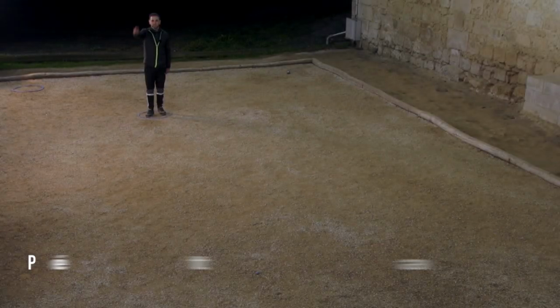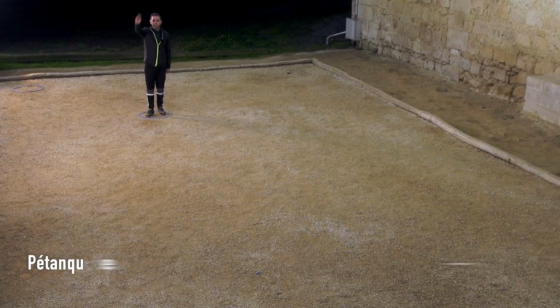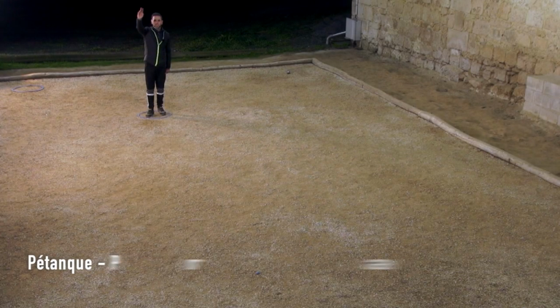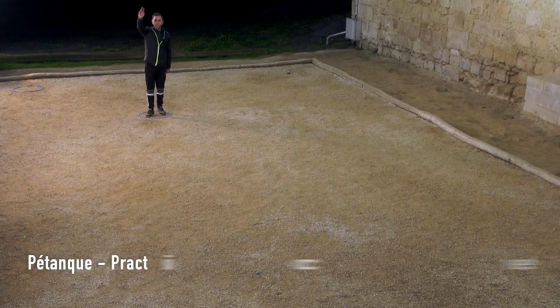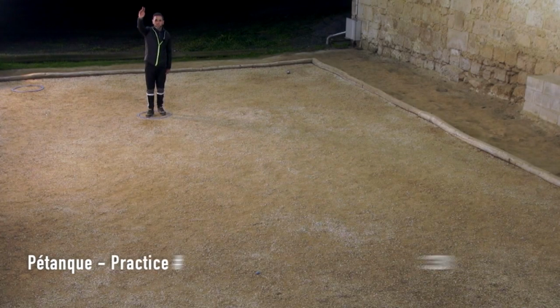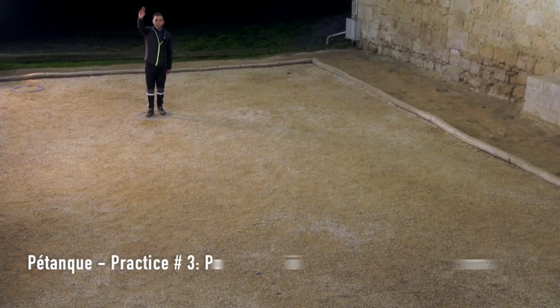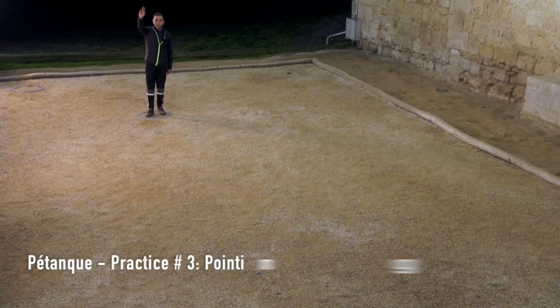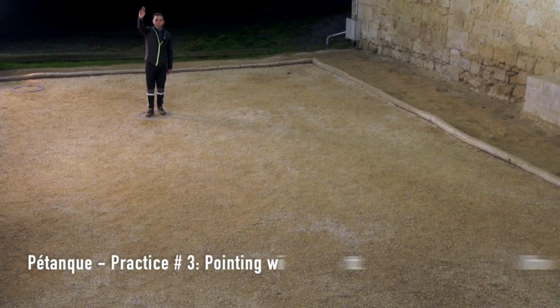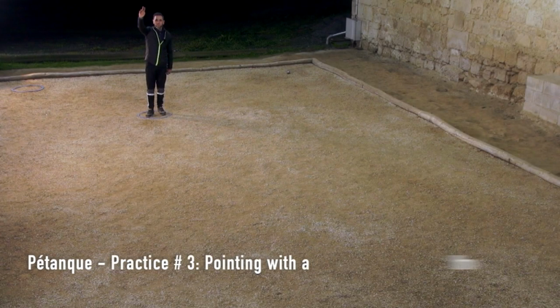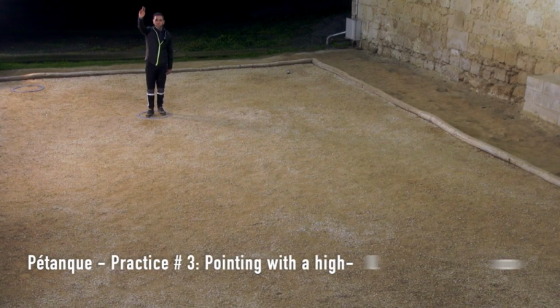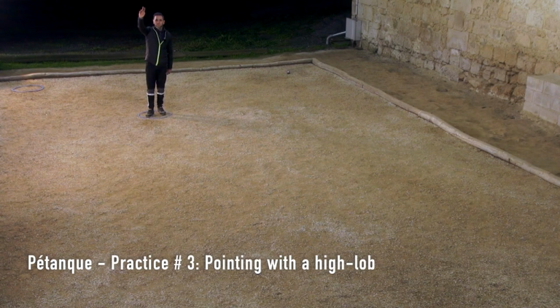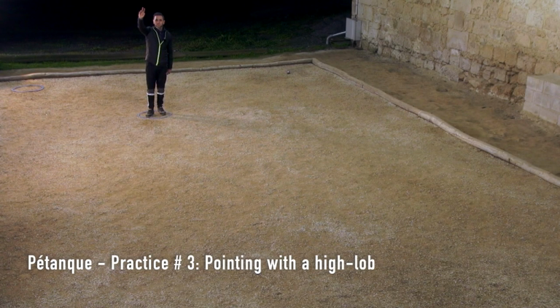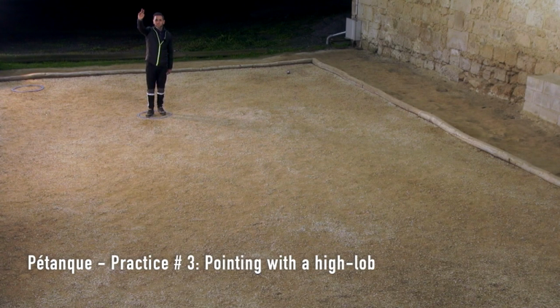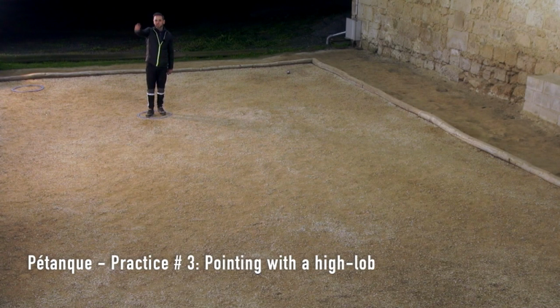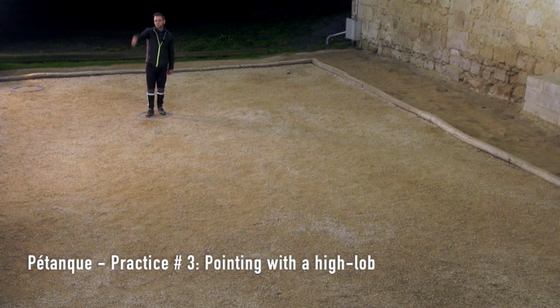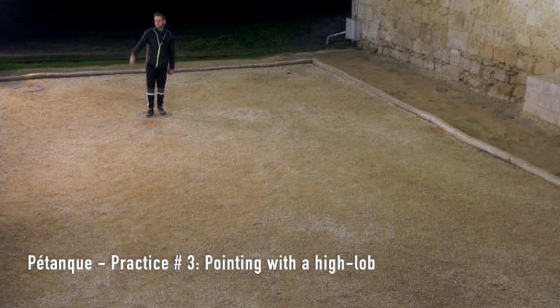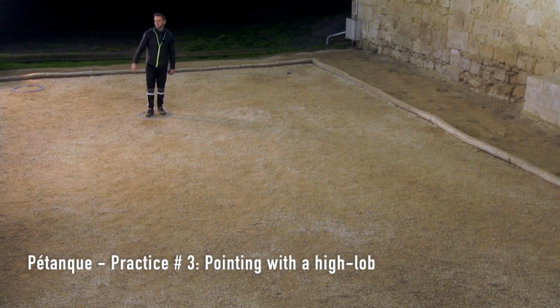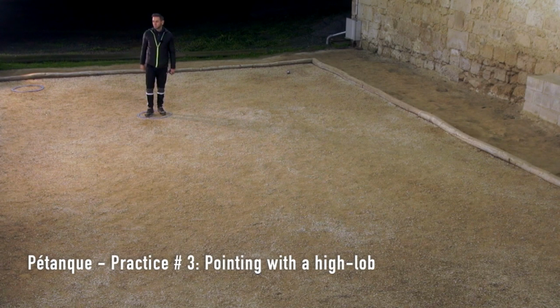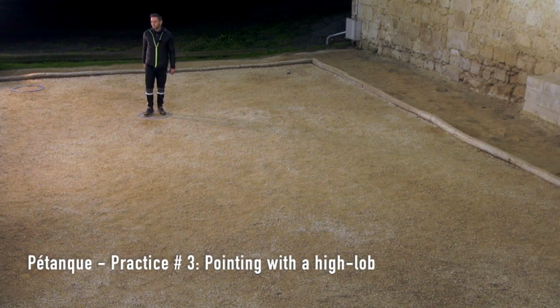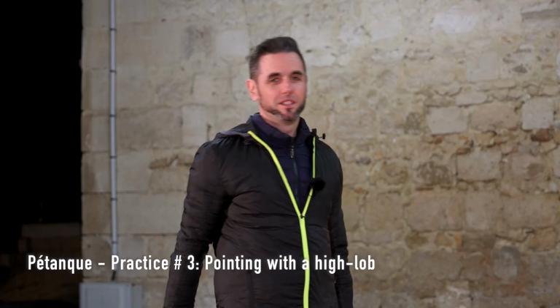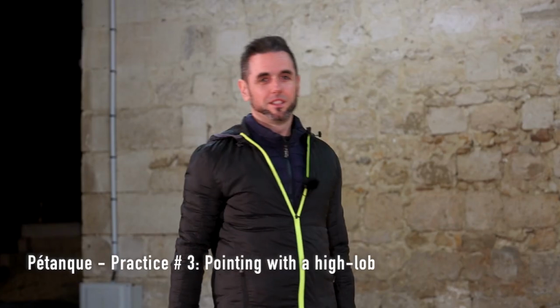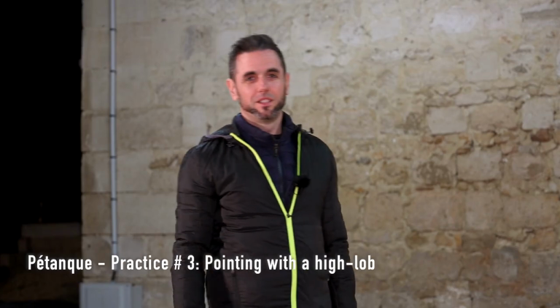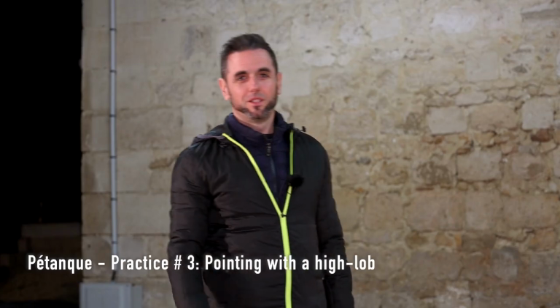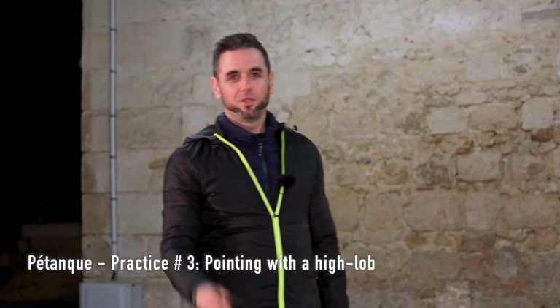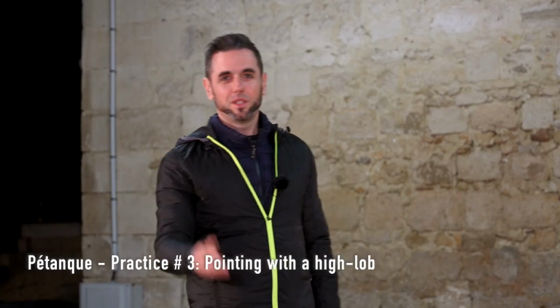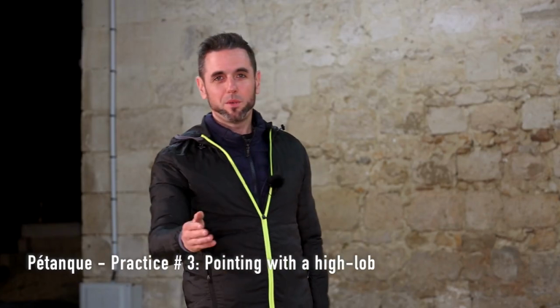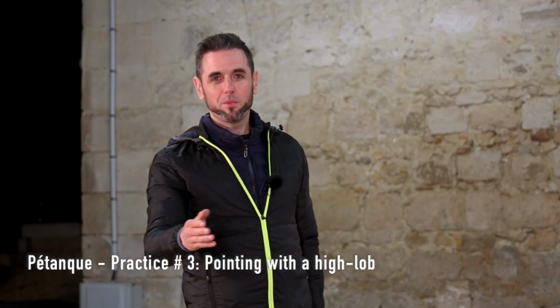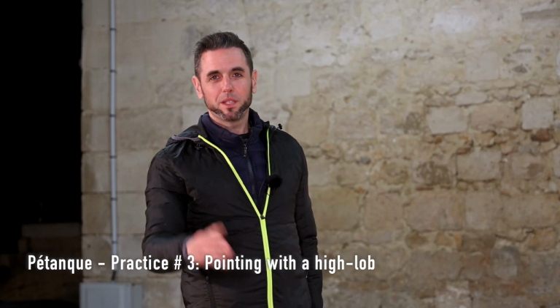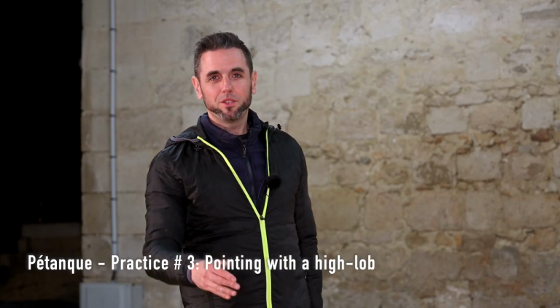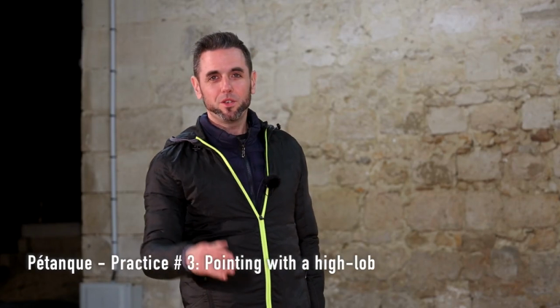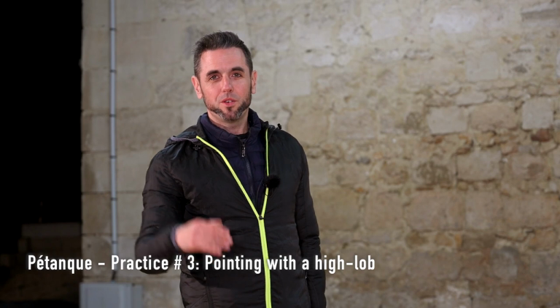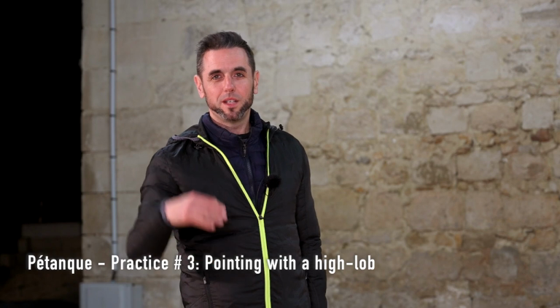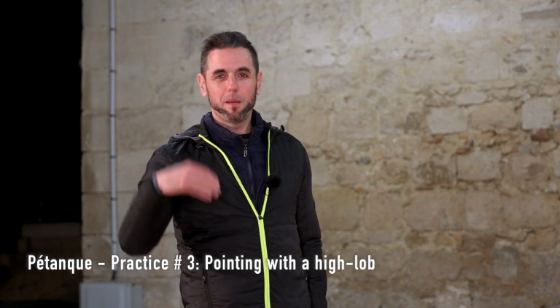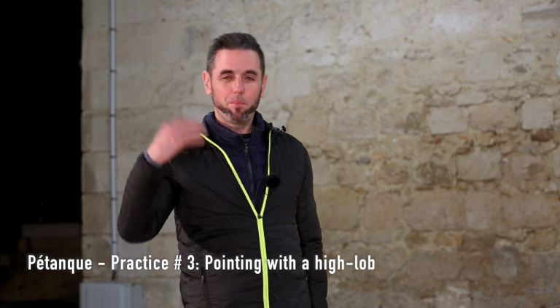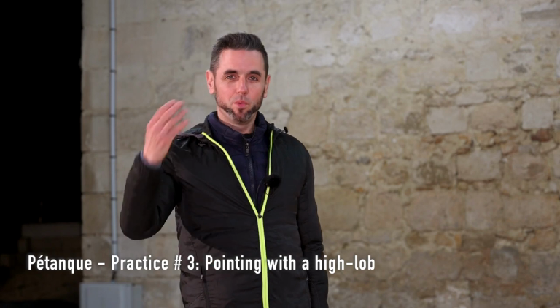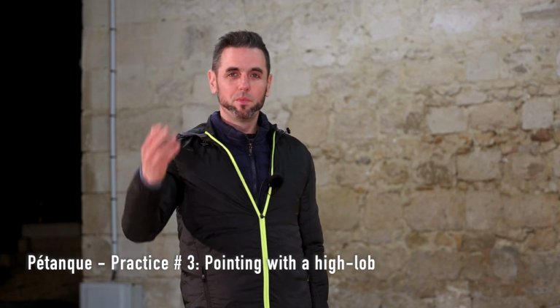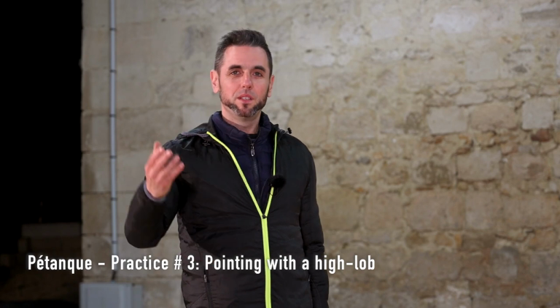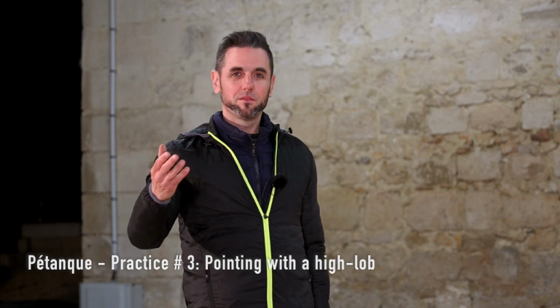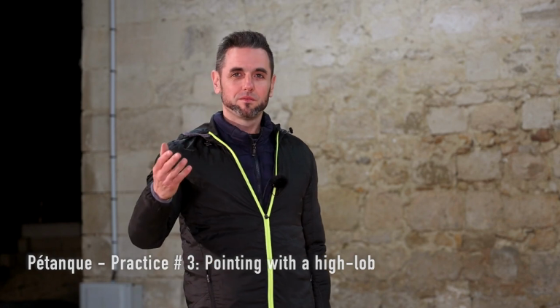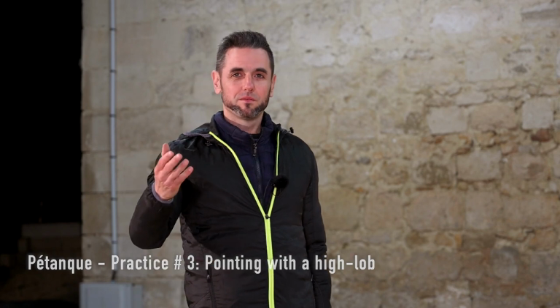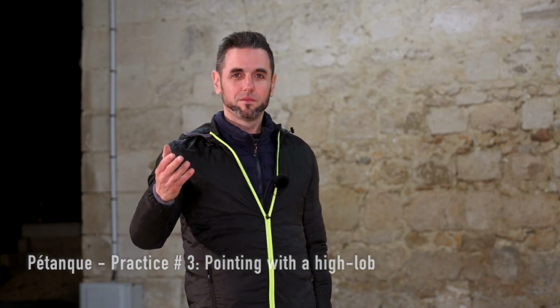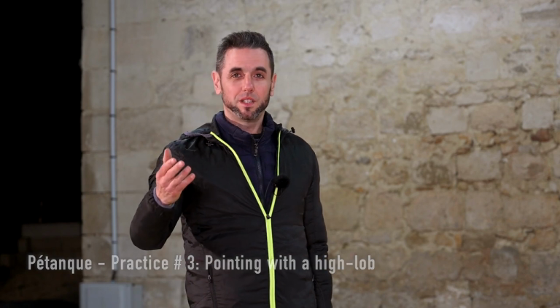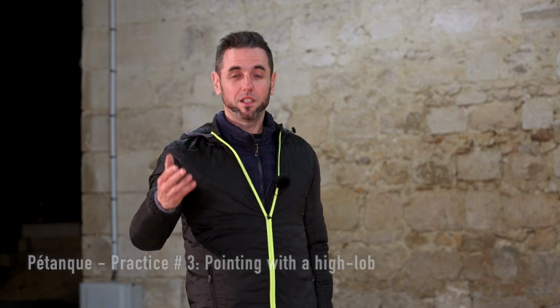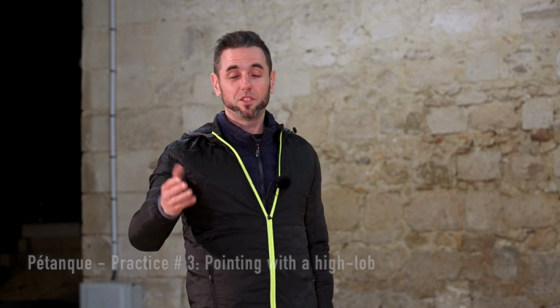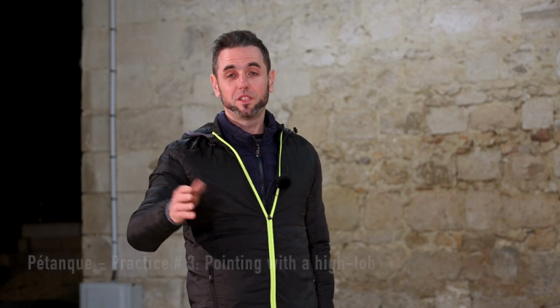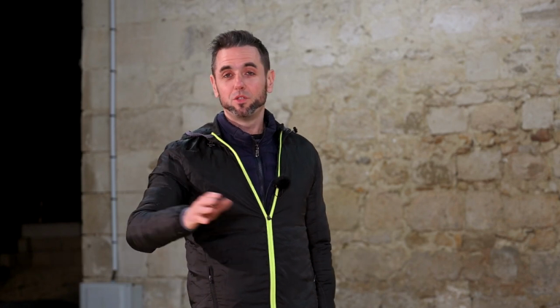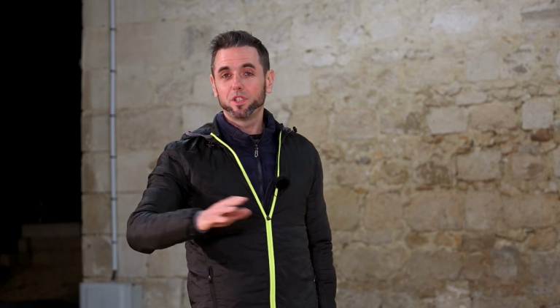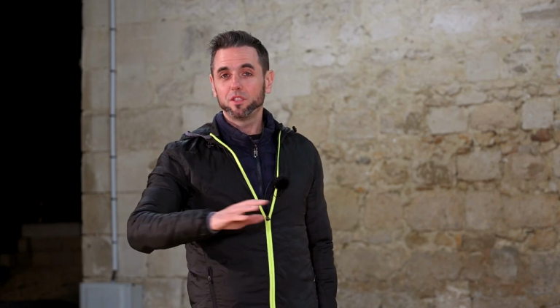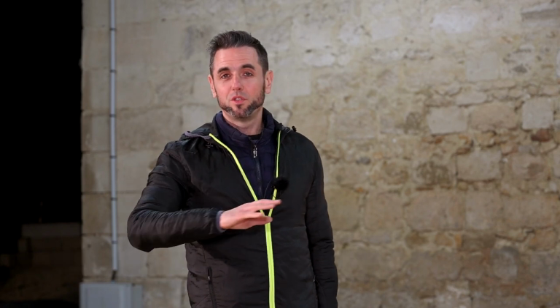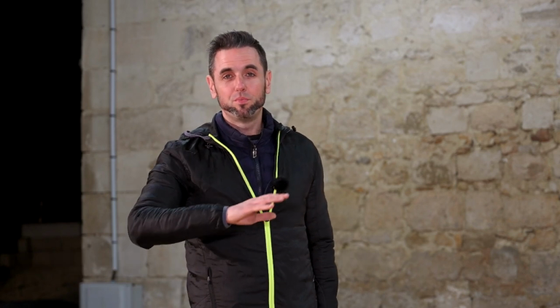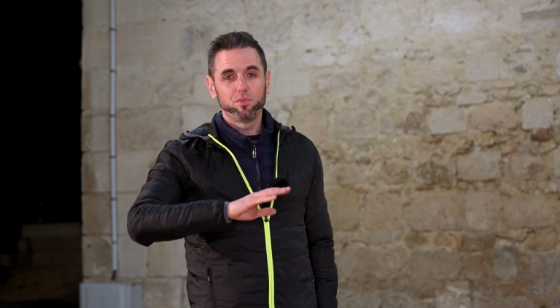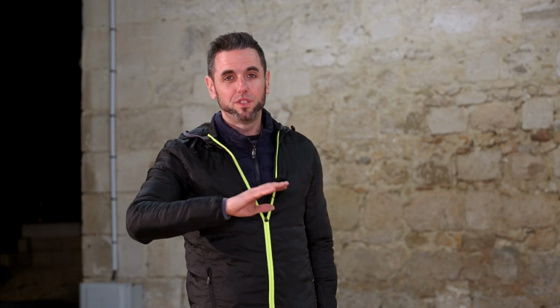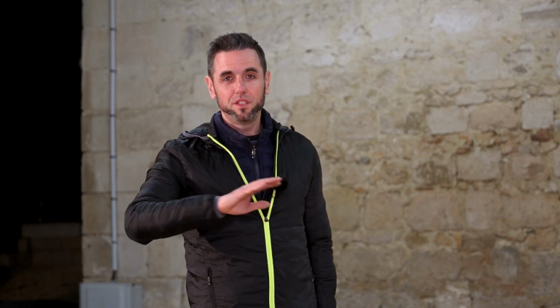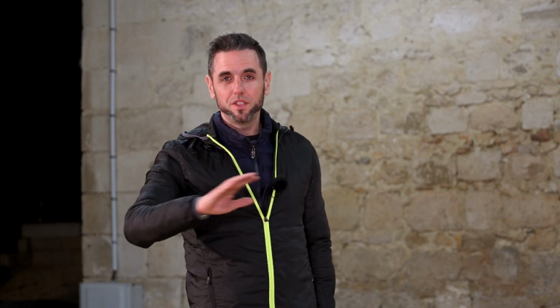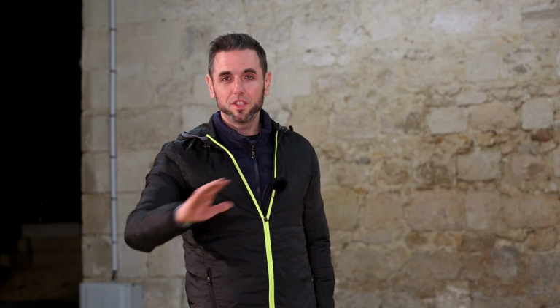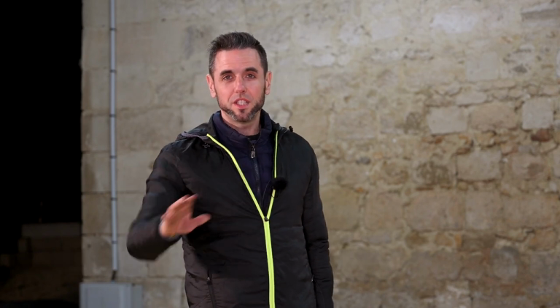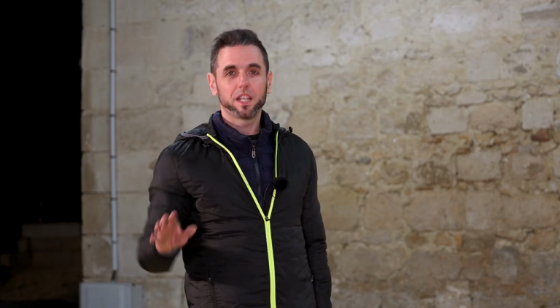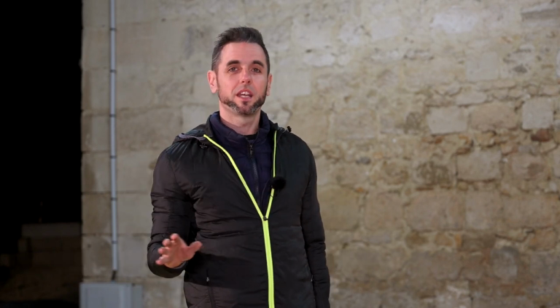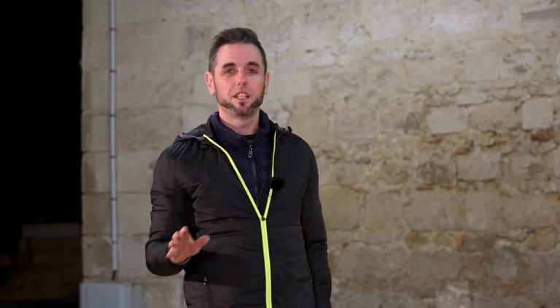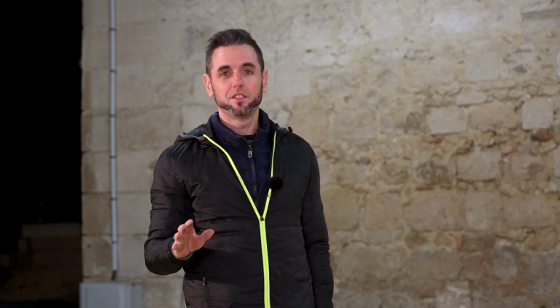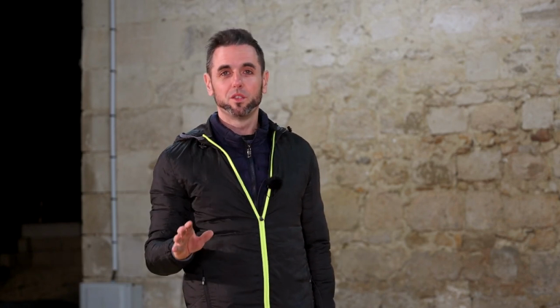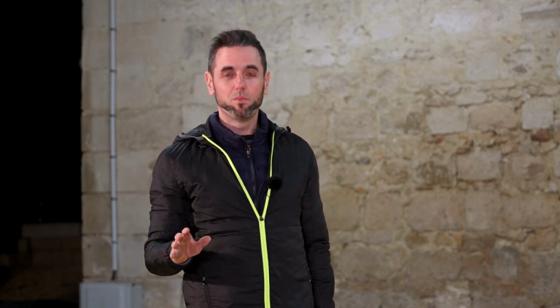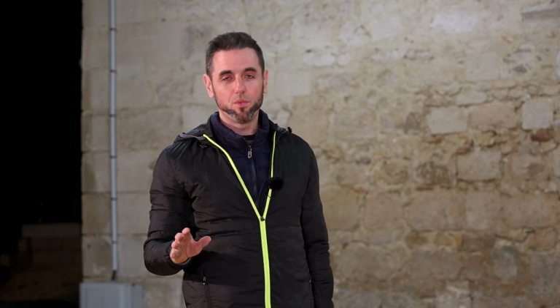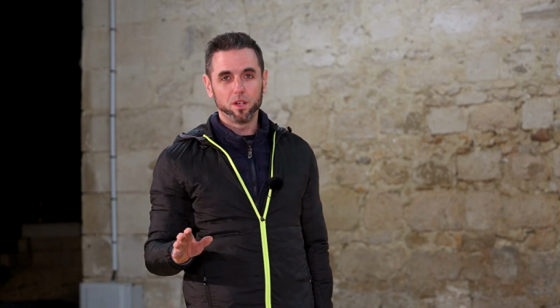Hi, my pointer friends! Now we're going to talk about the high lob — that's the most difficult technique to do when pointing.